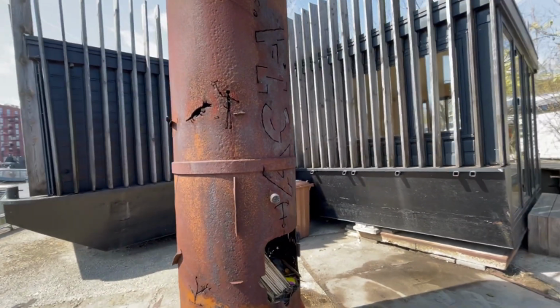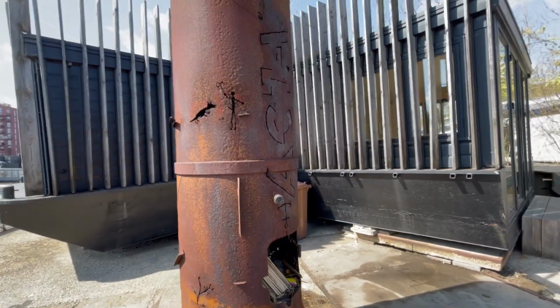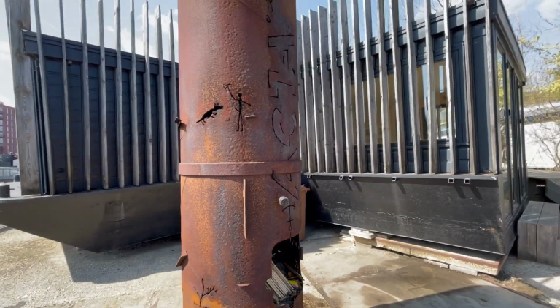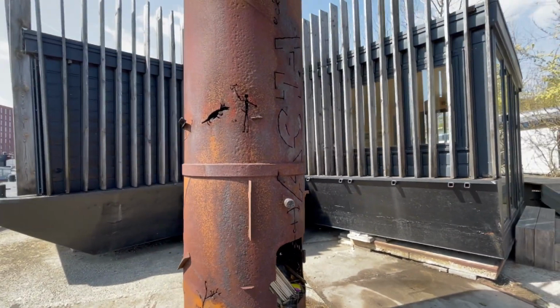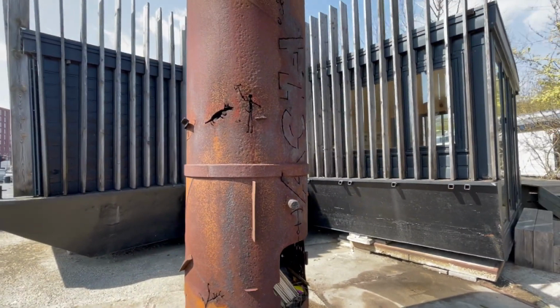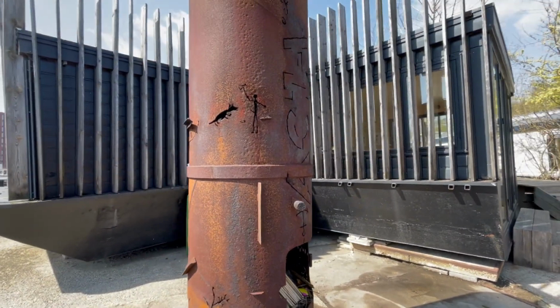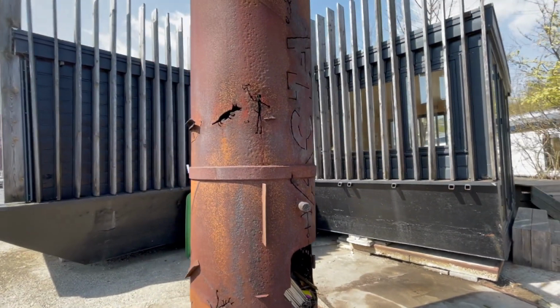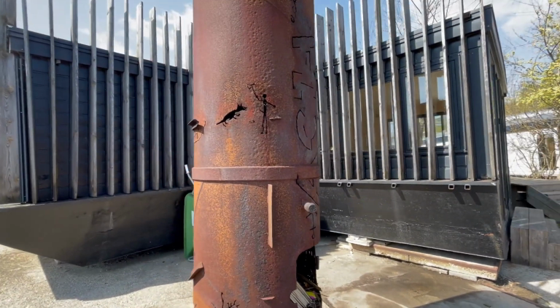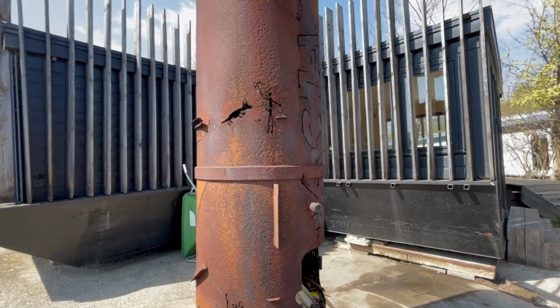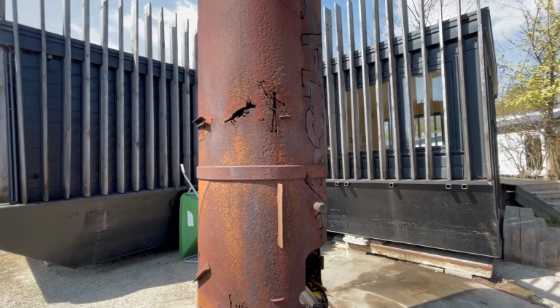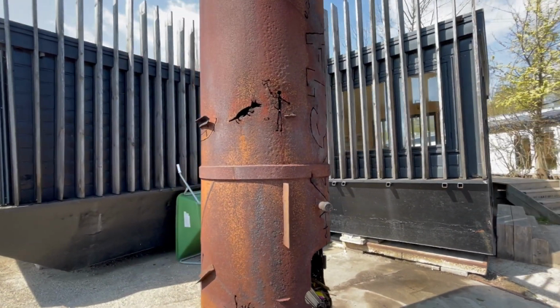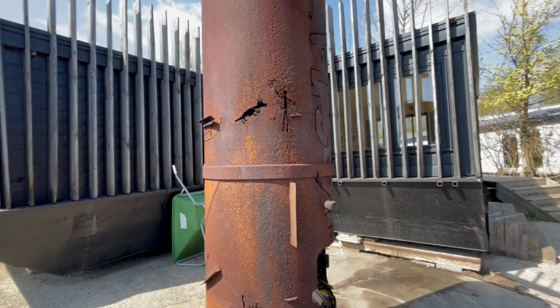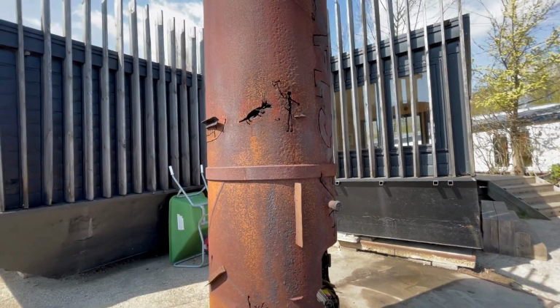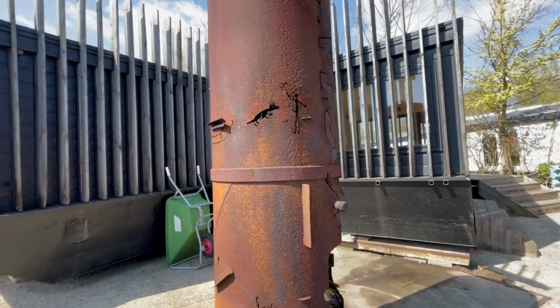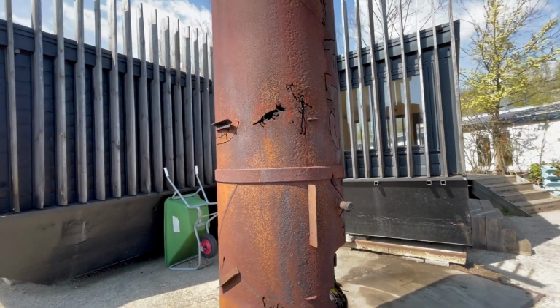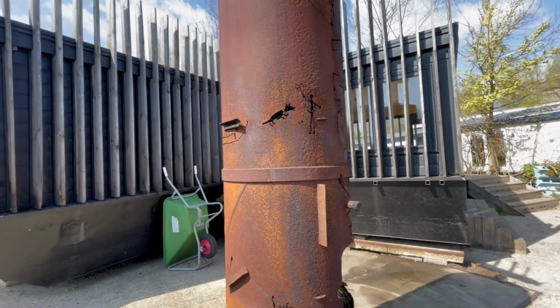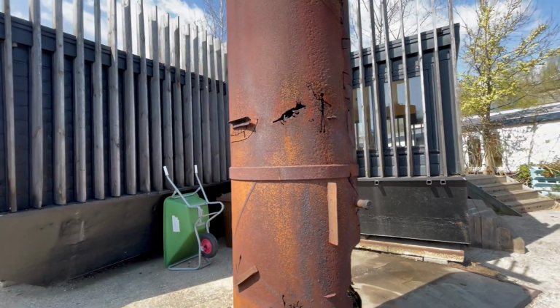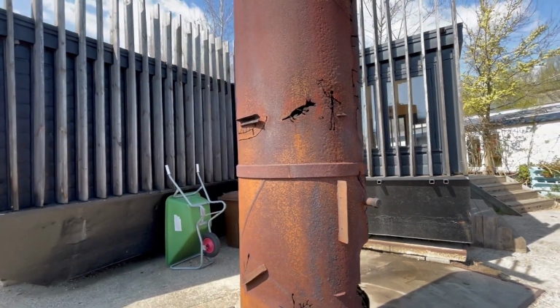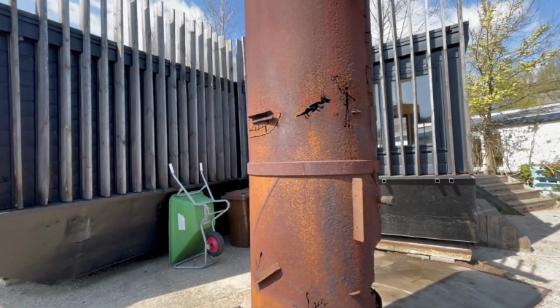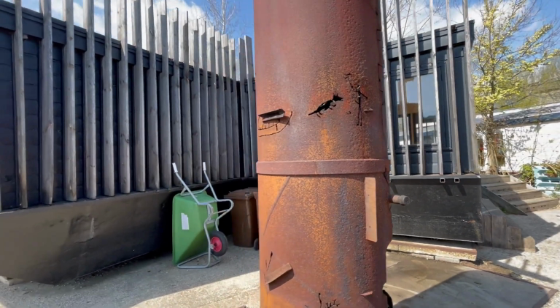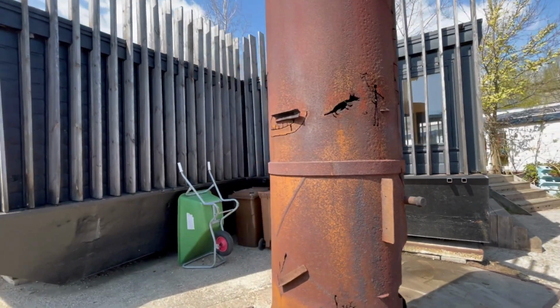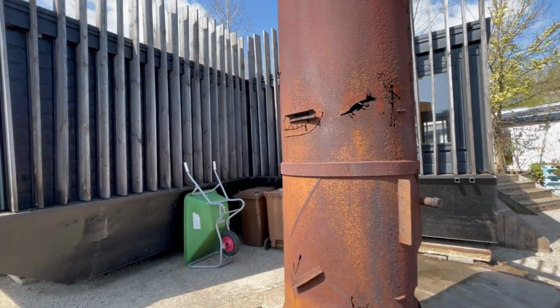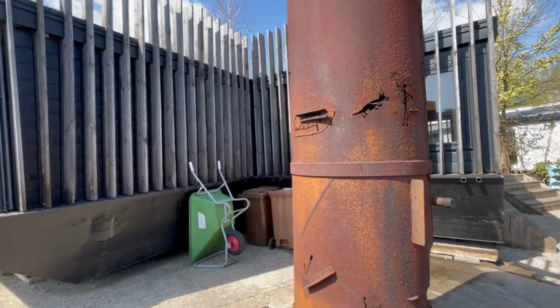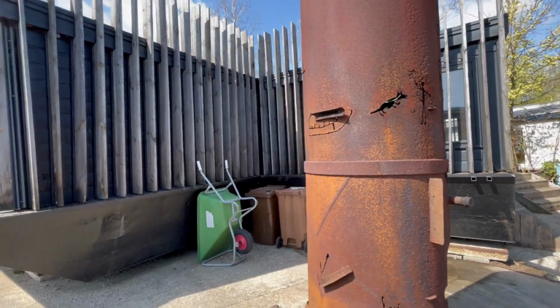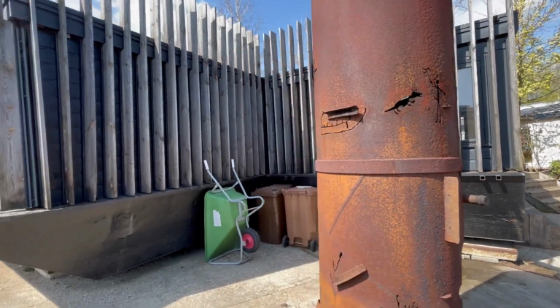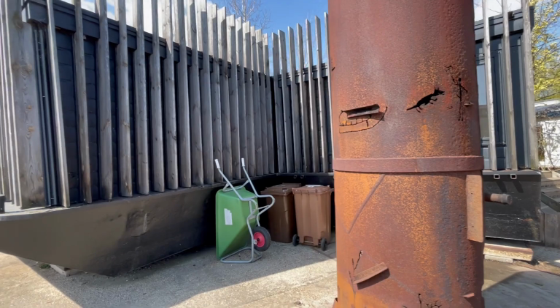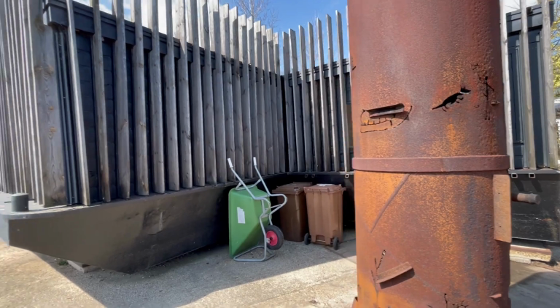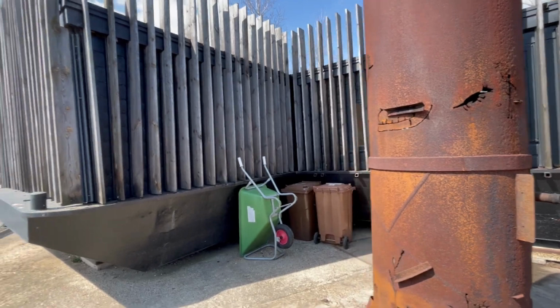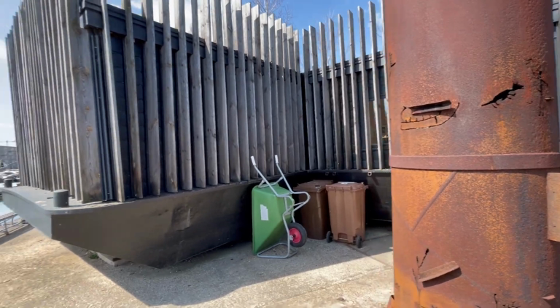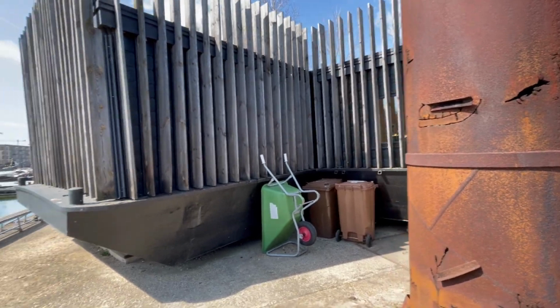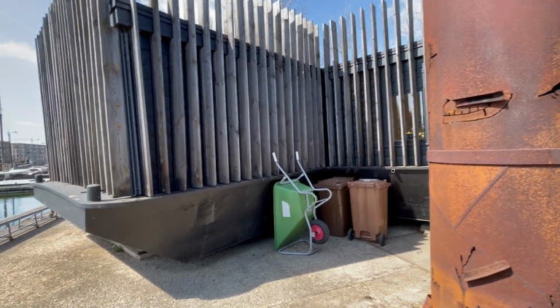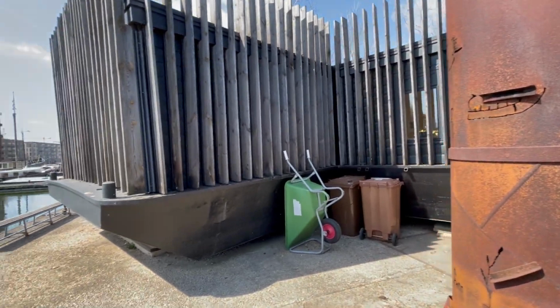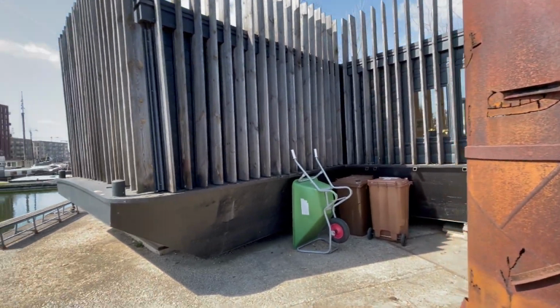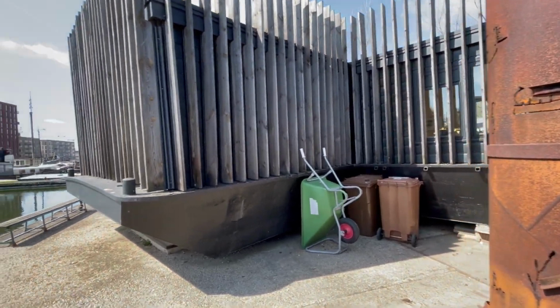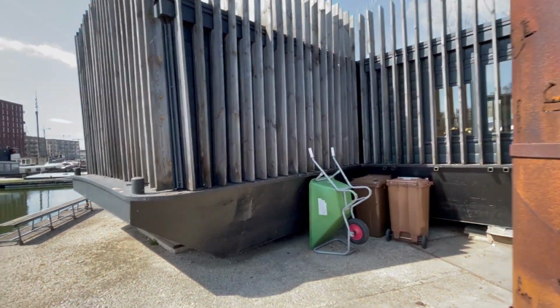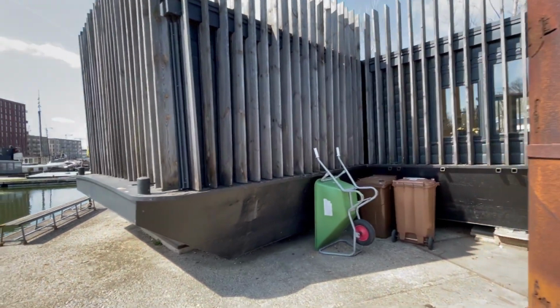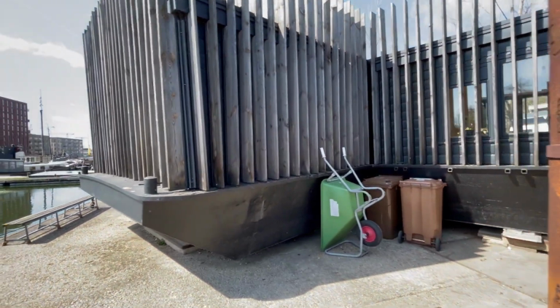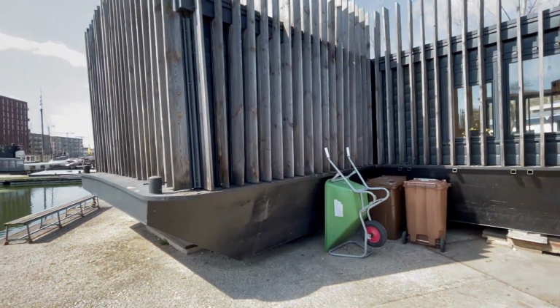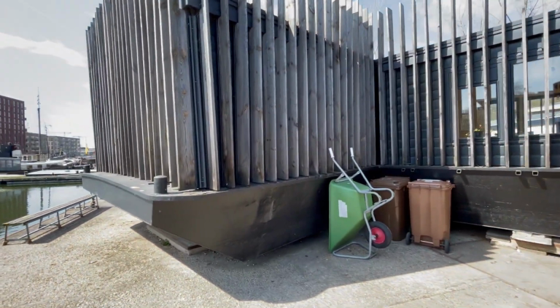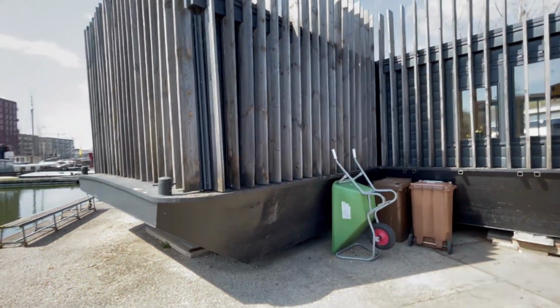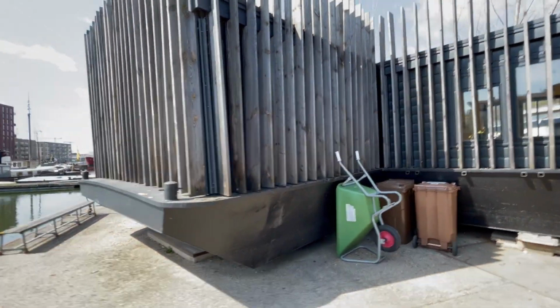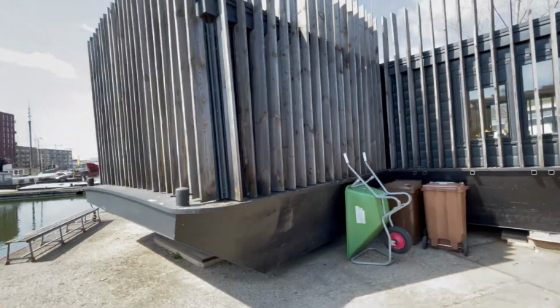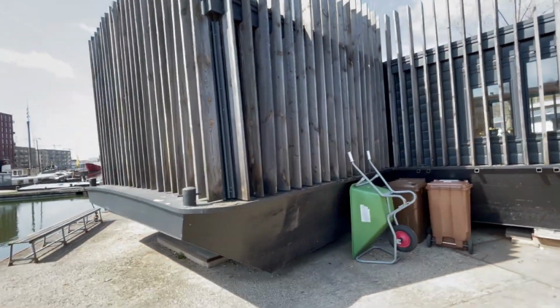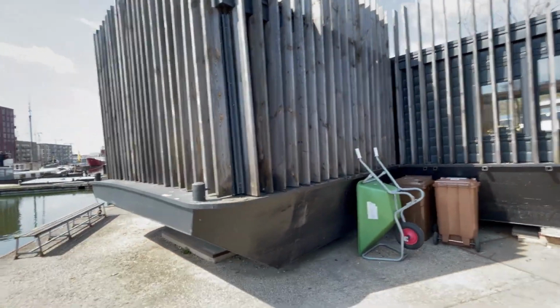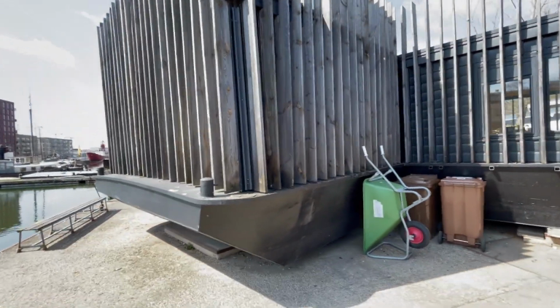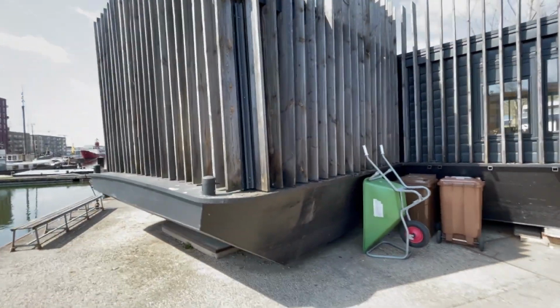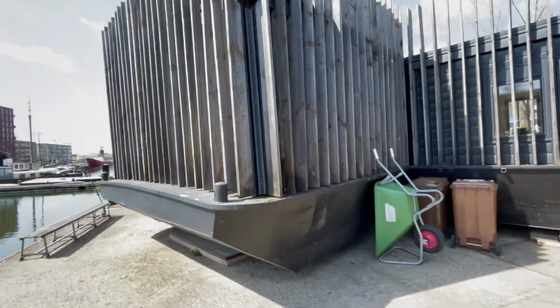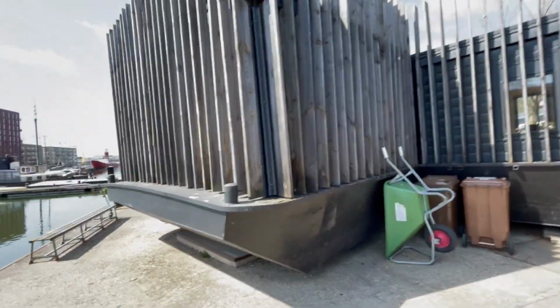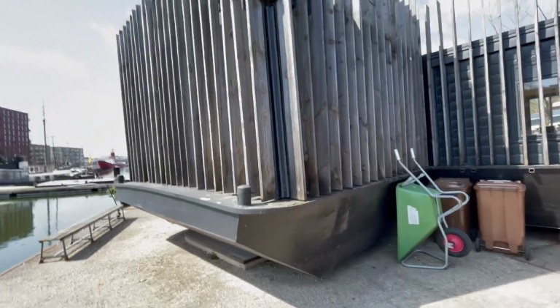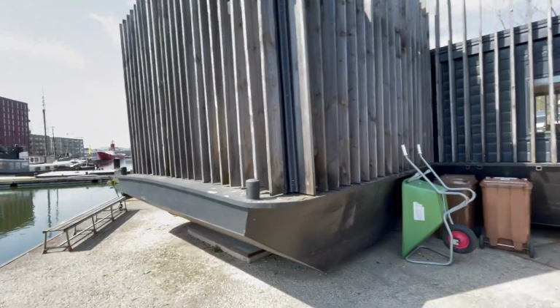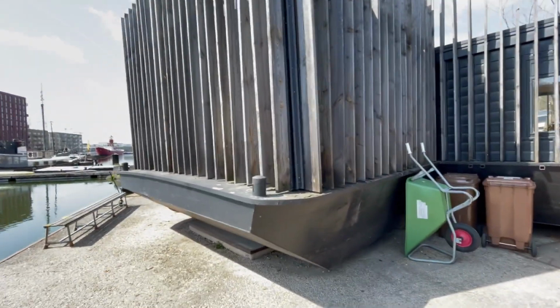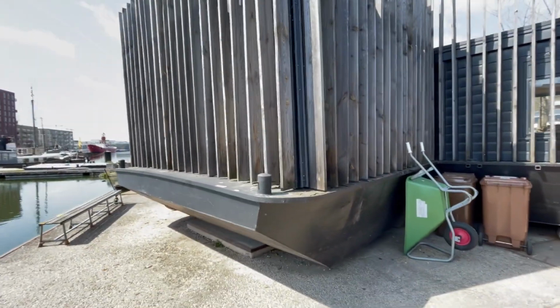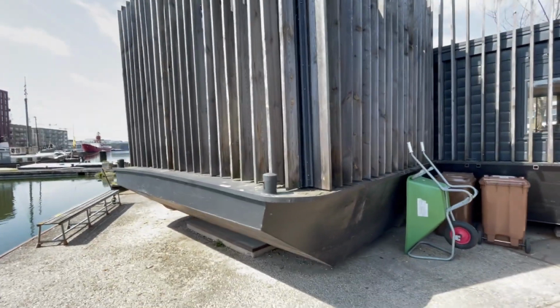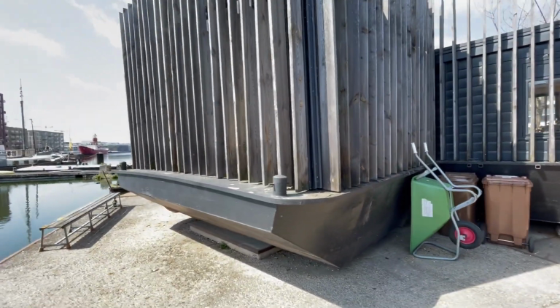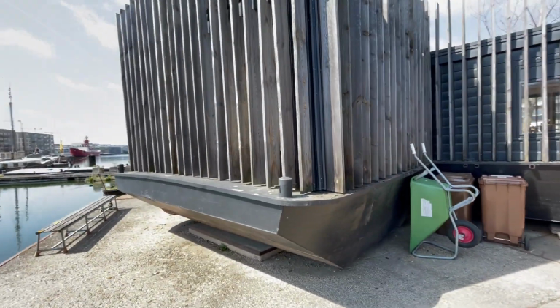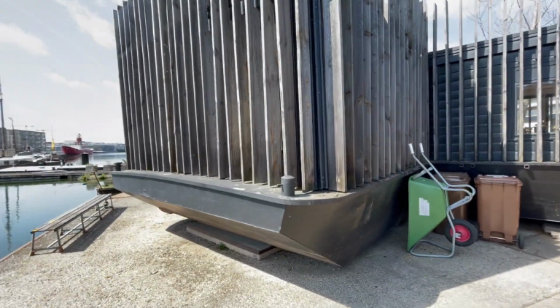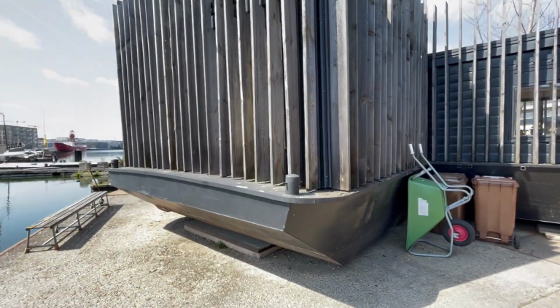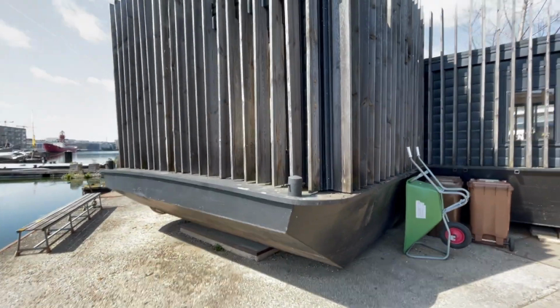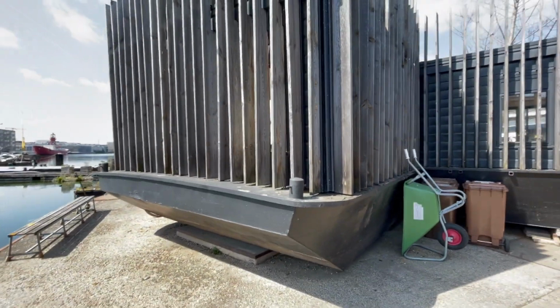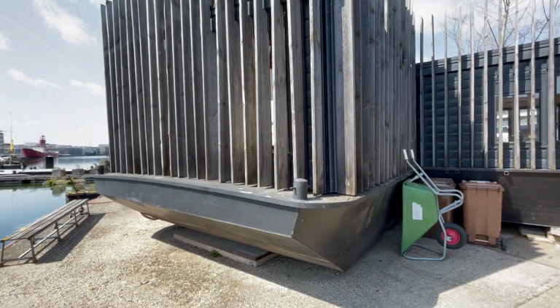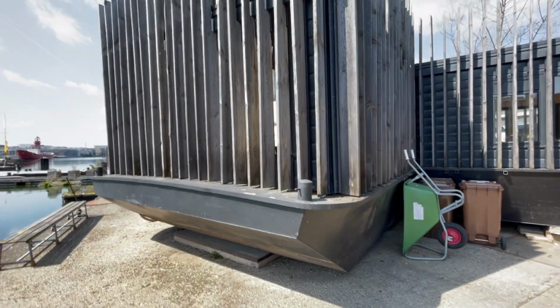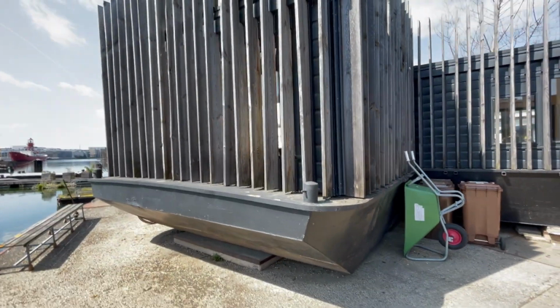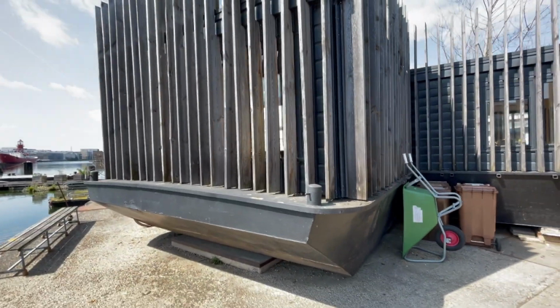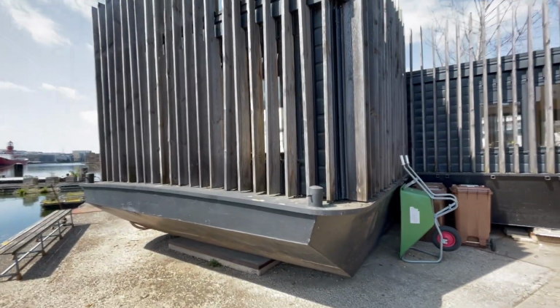They cut it into sections and then welded it back together to create other wings of the rooms. That's so awesome.